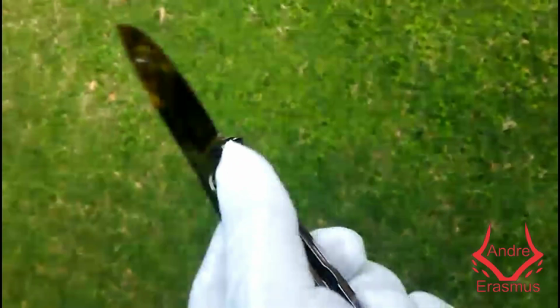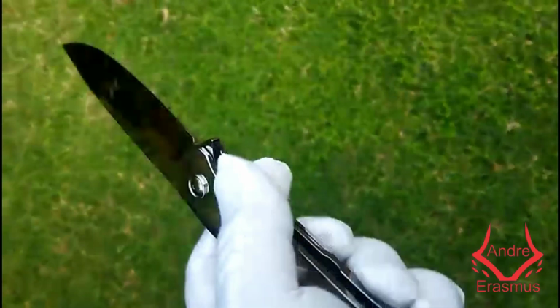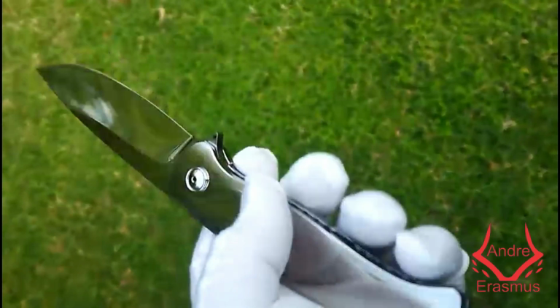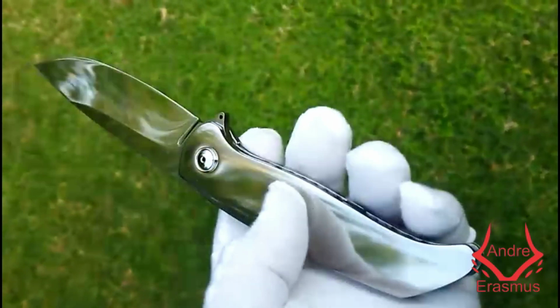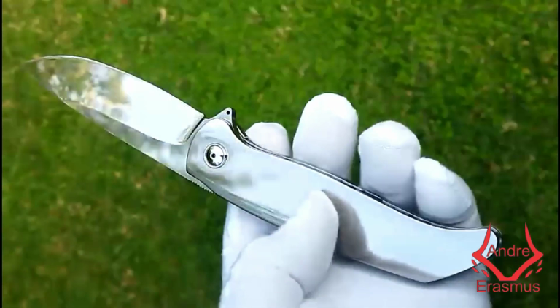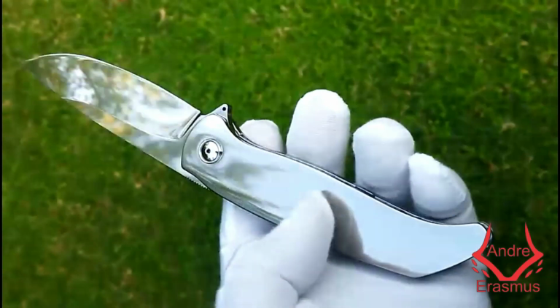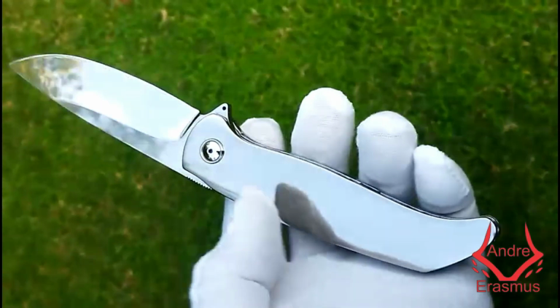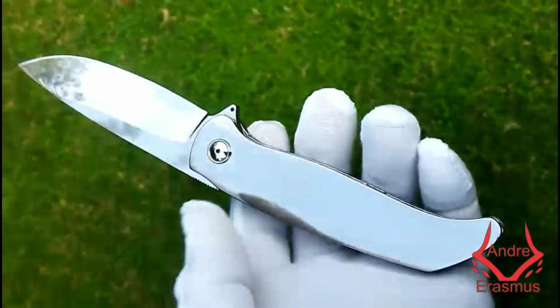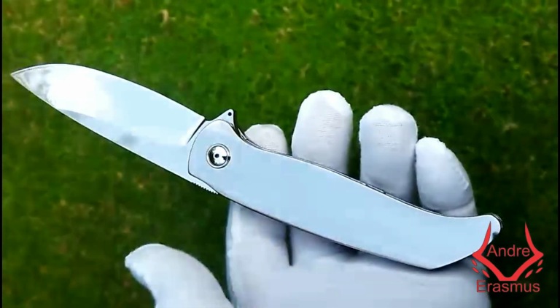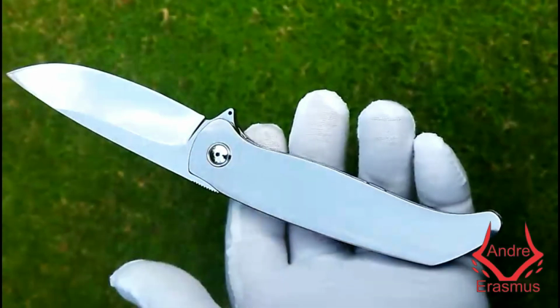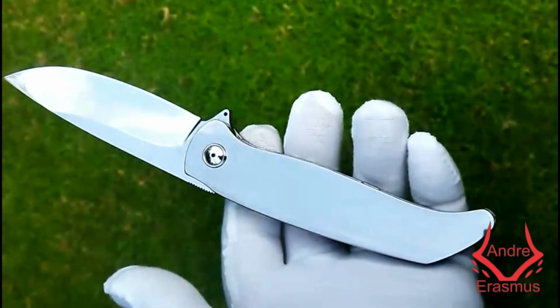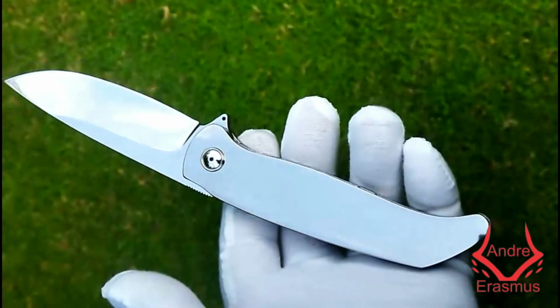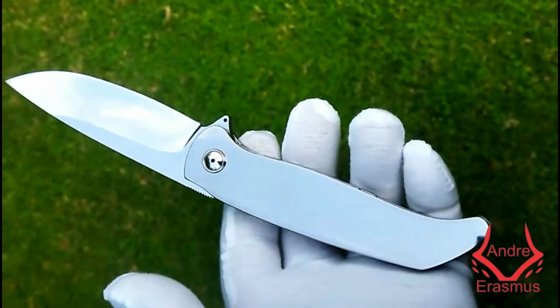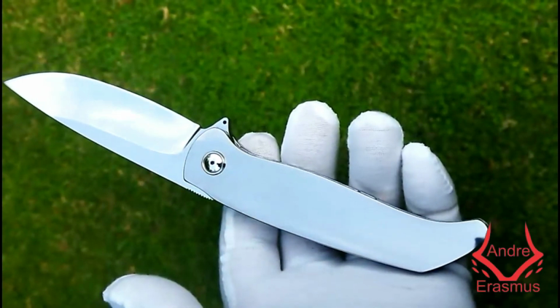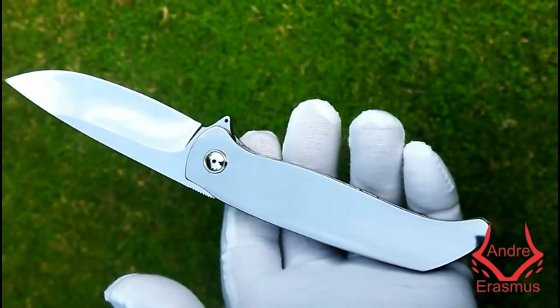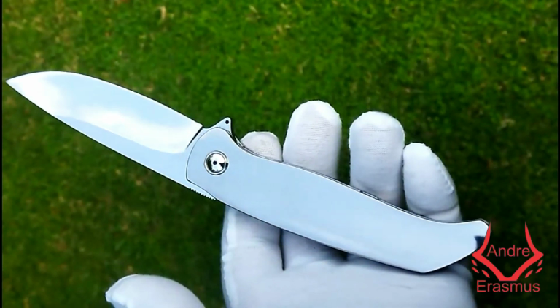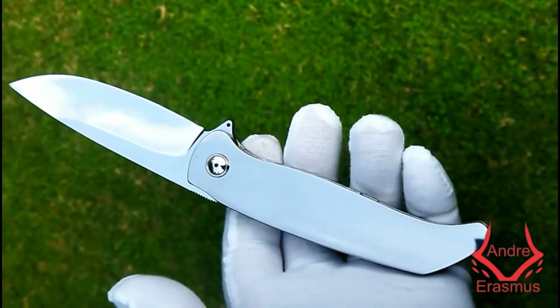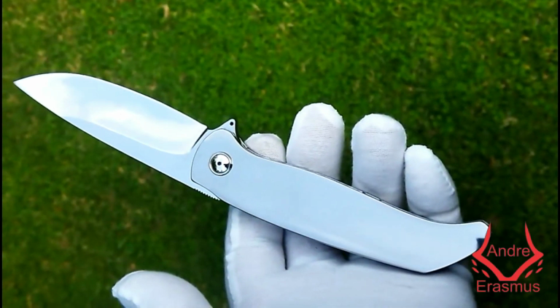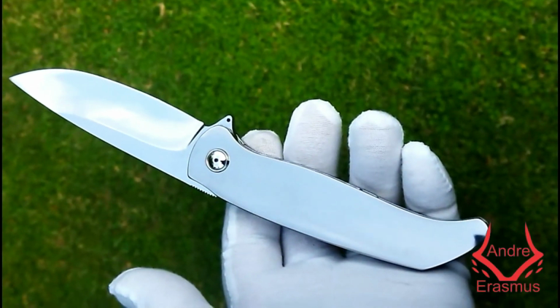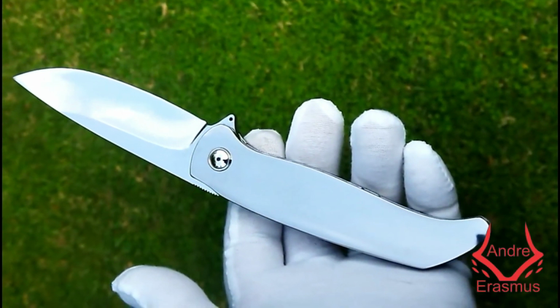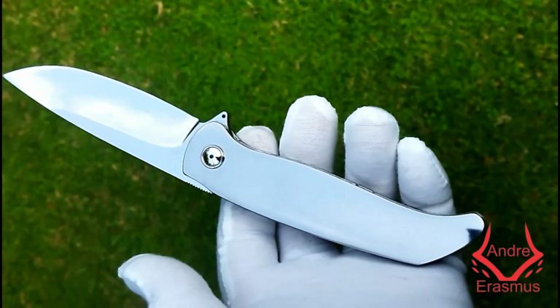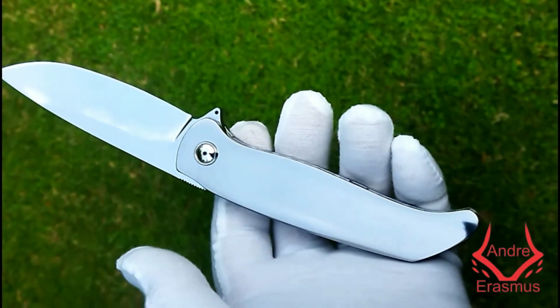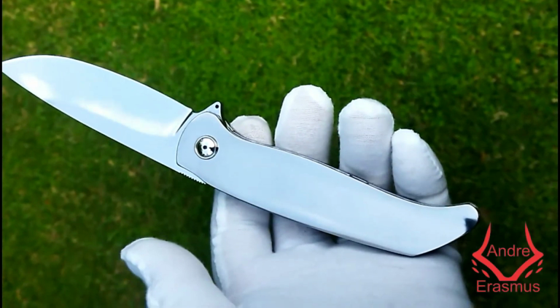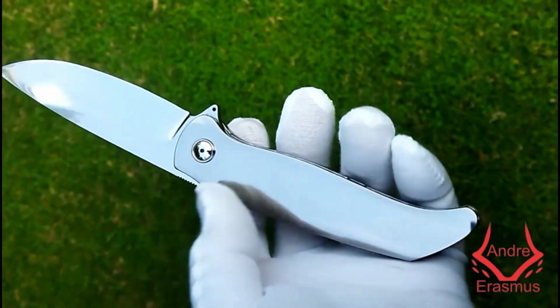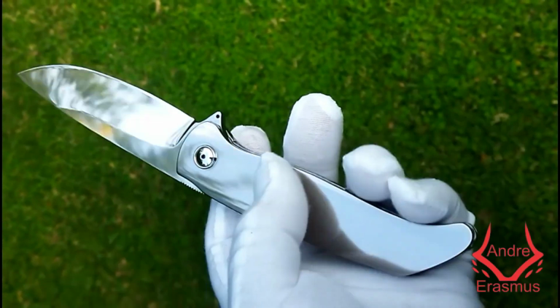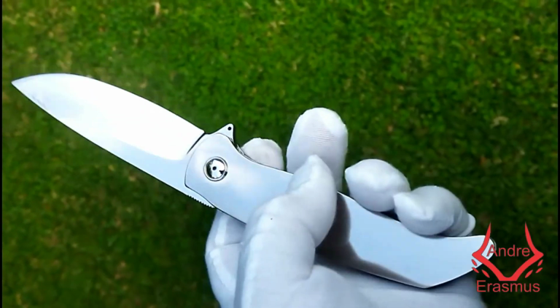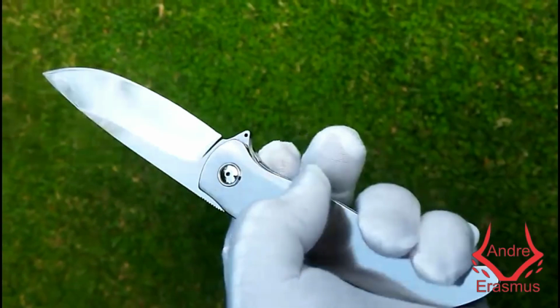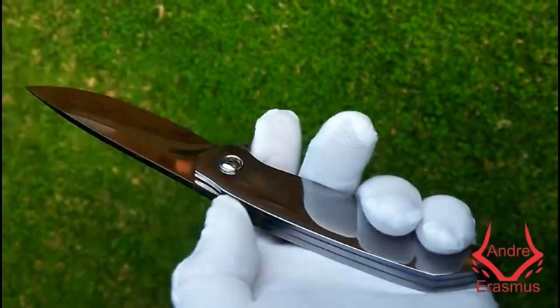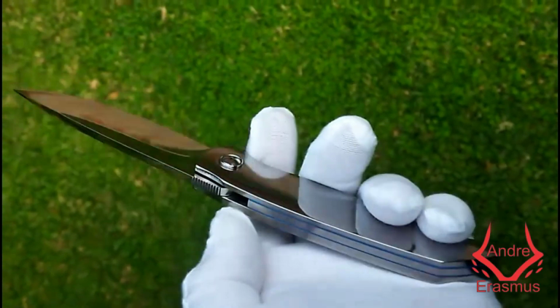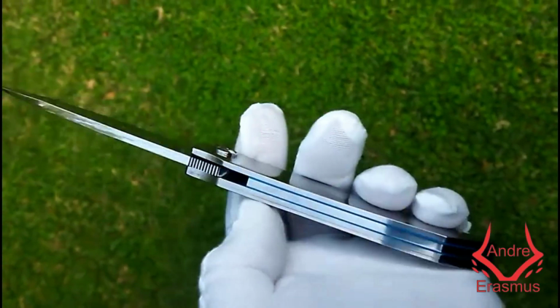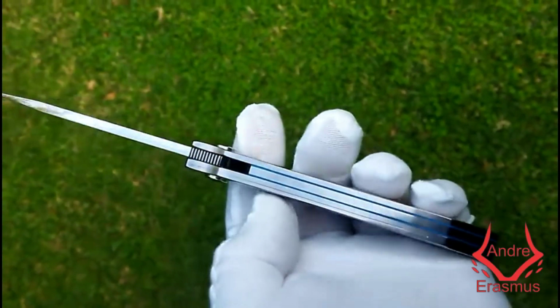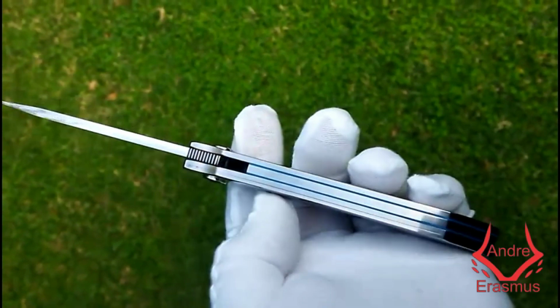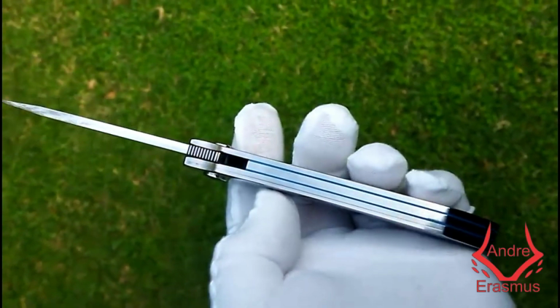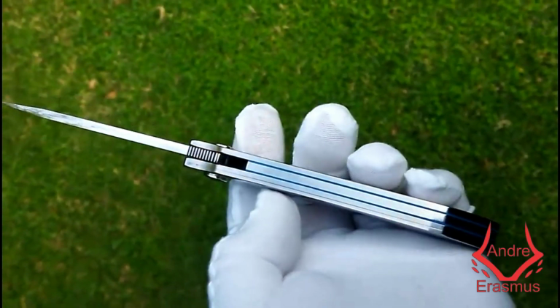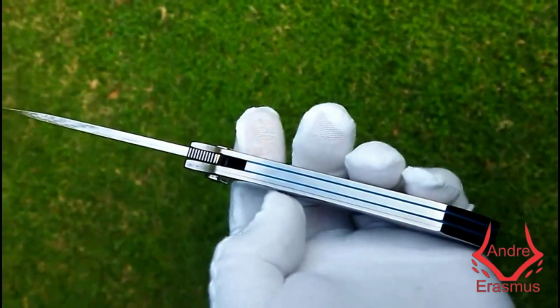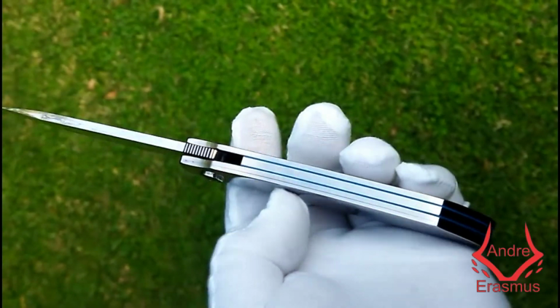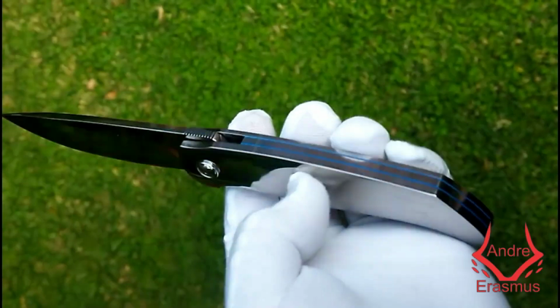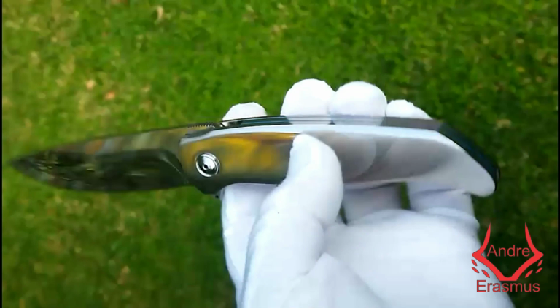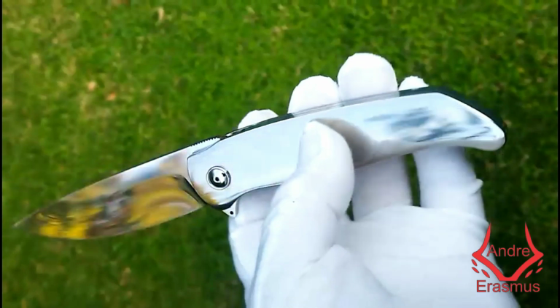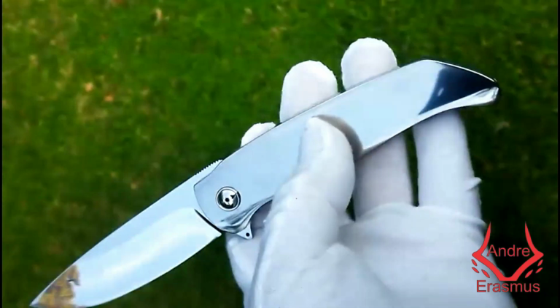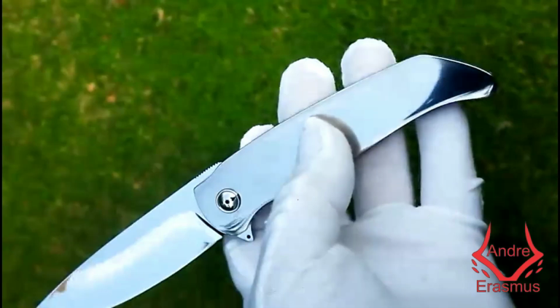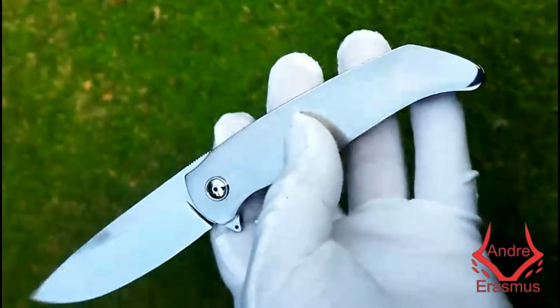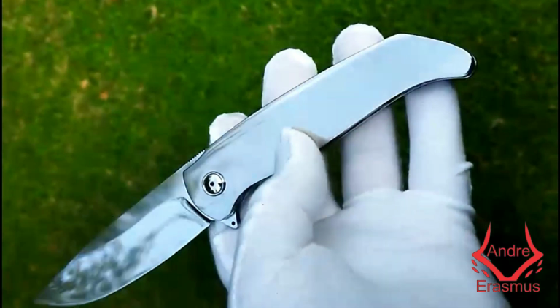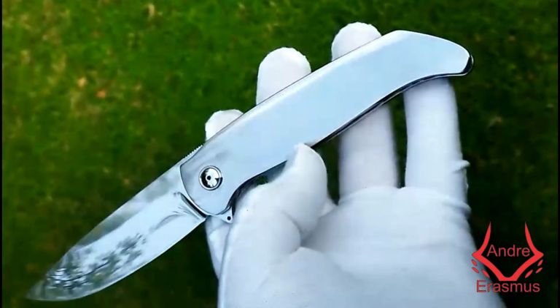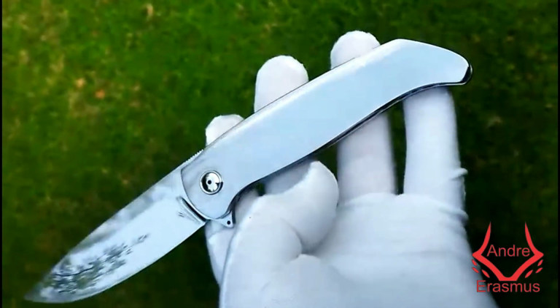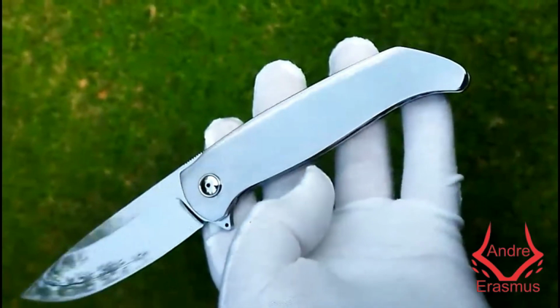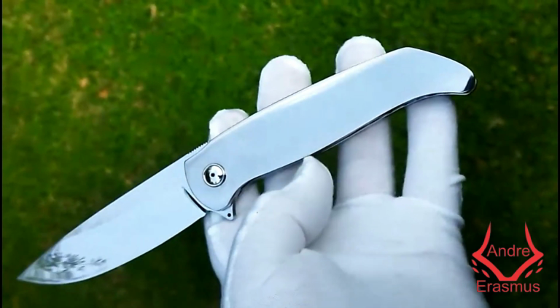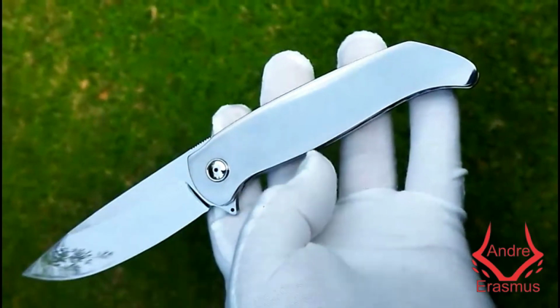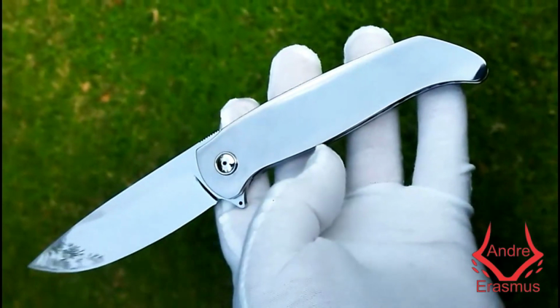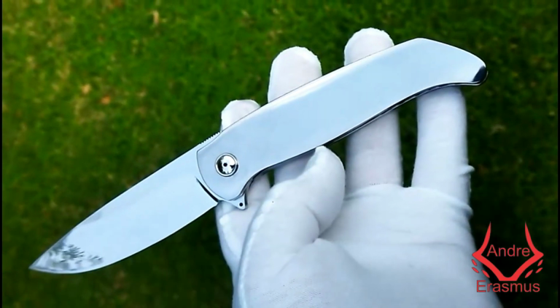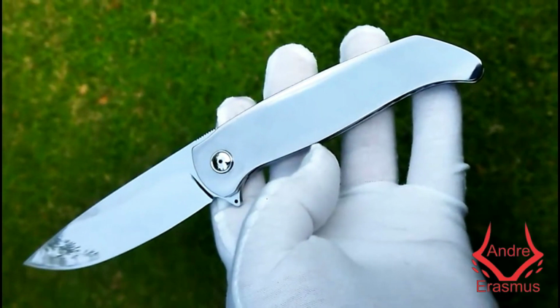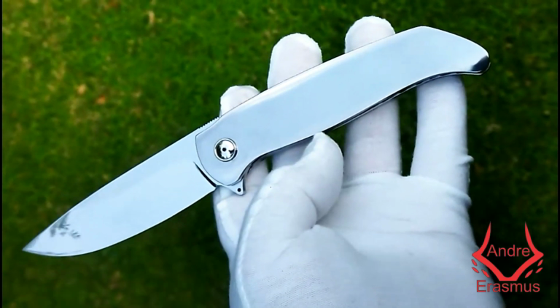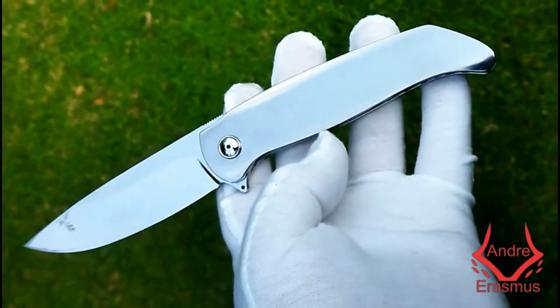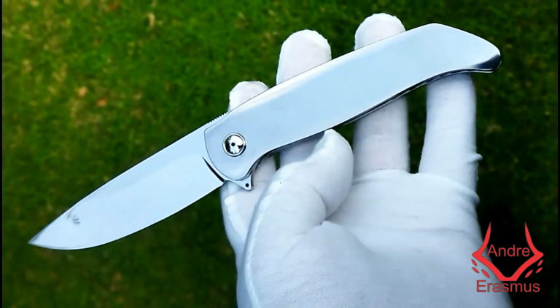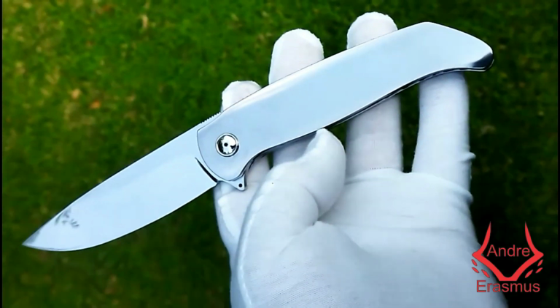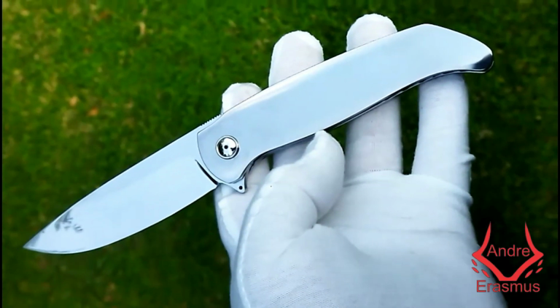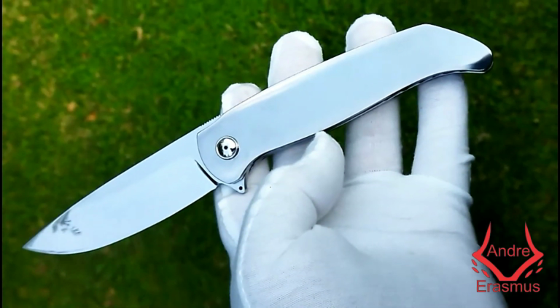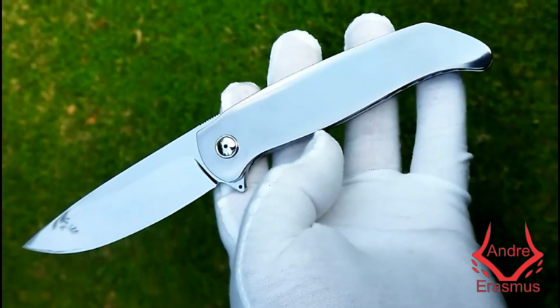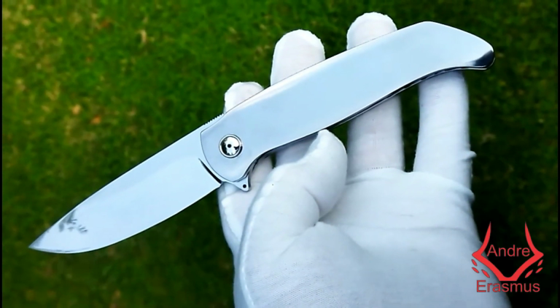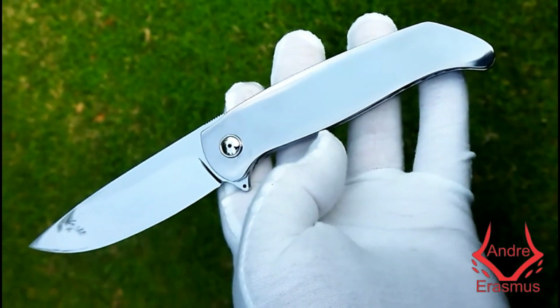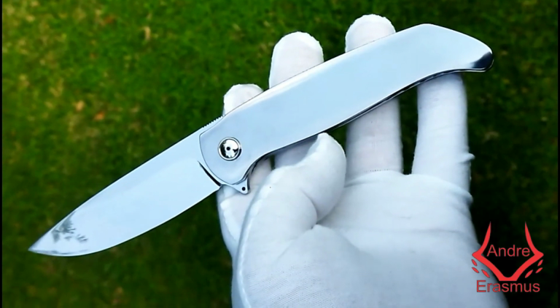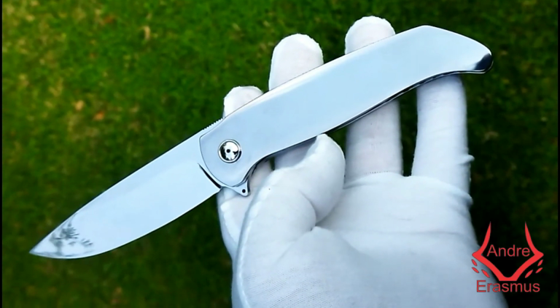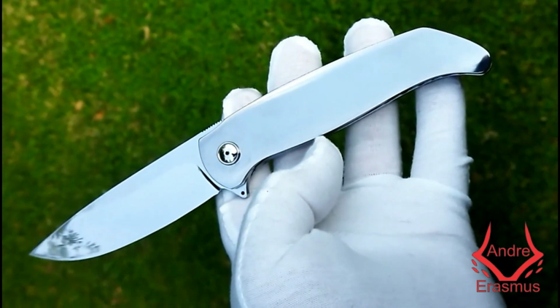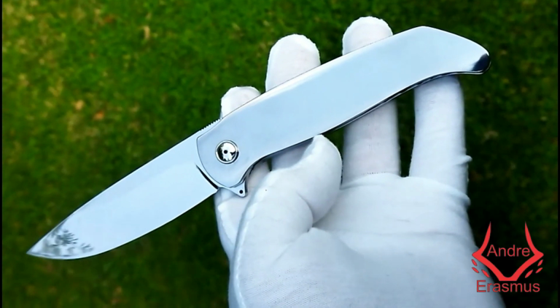This is off to engraving now, so next time you see it, it will look totally different.